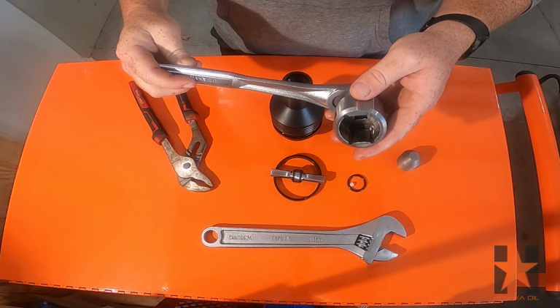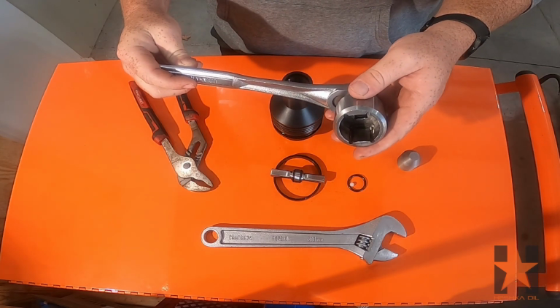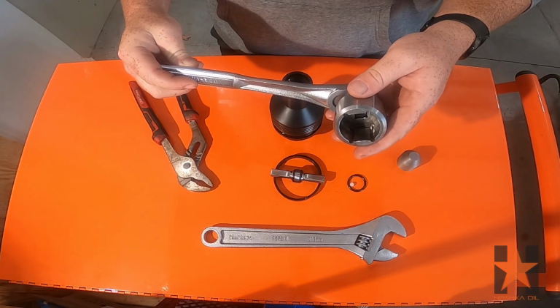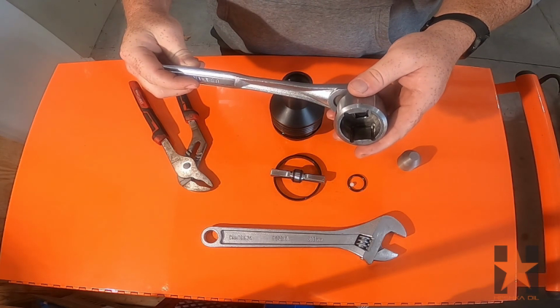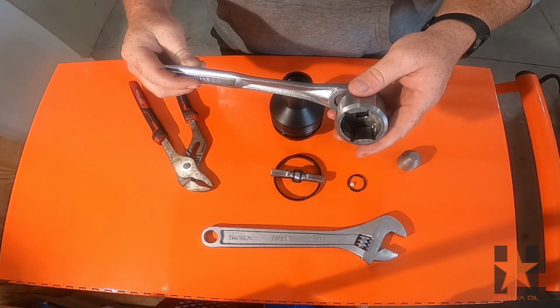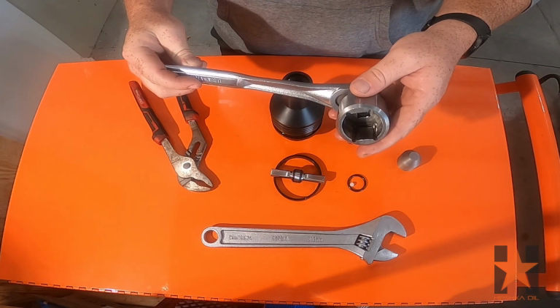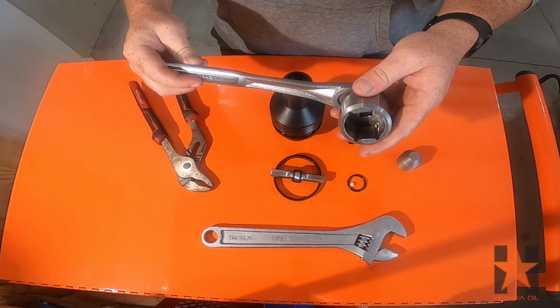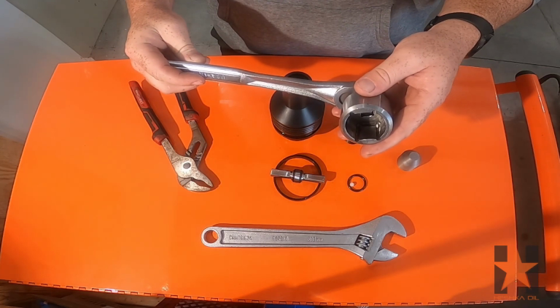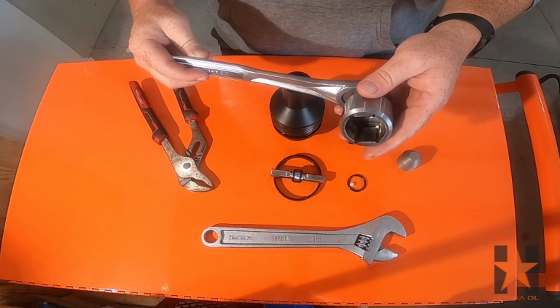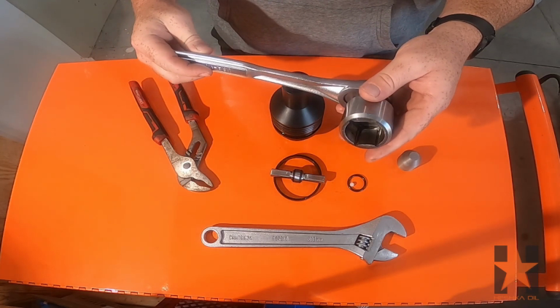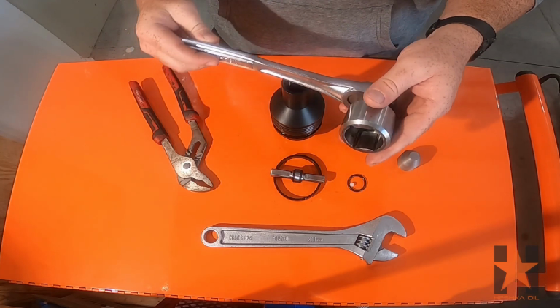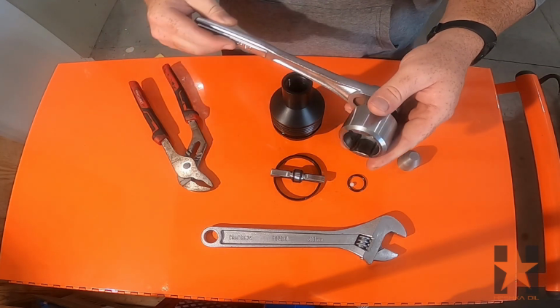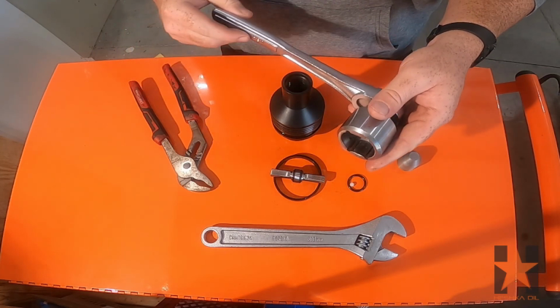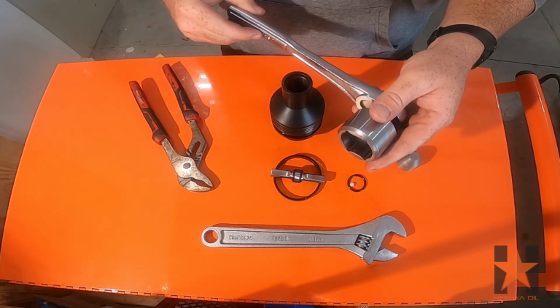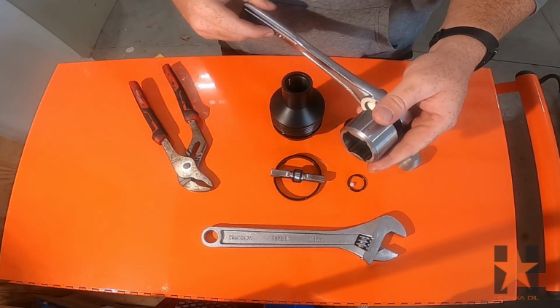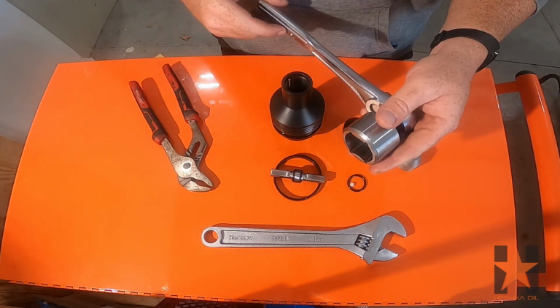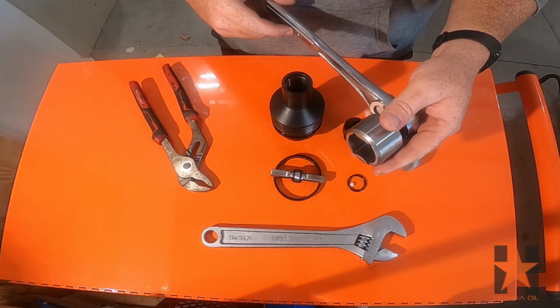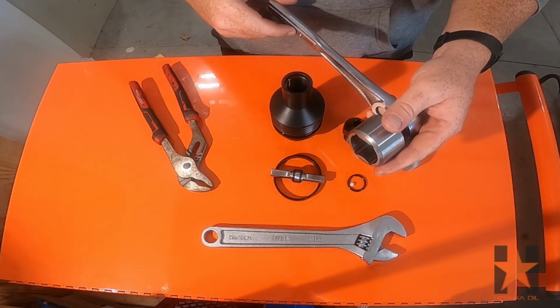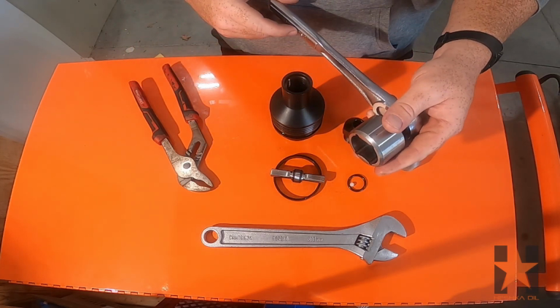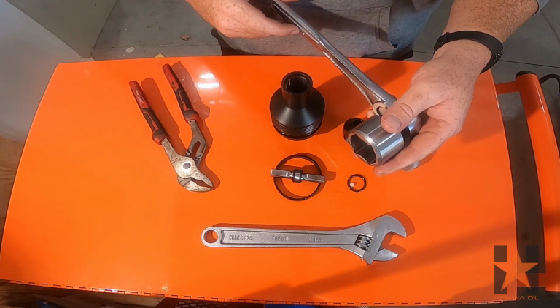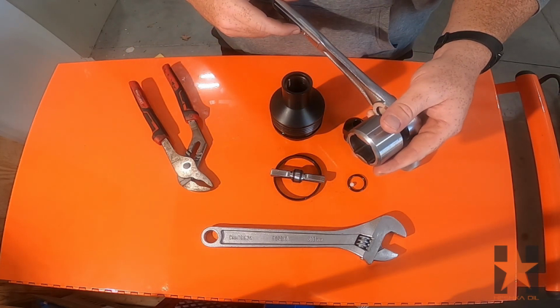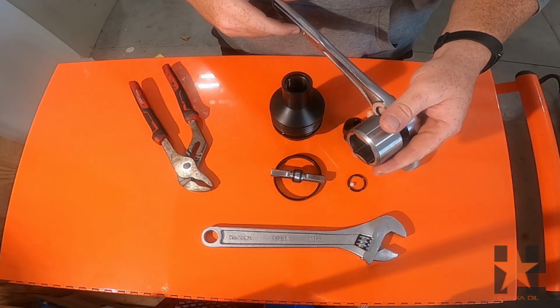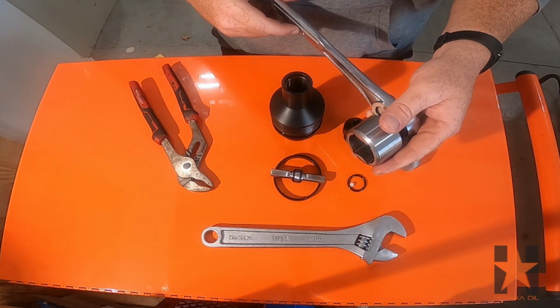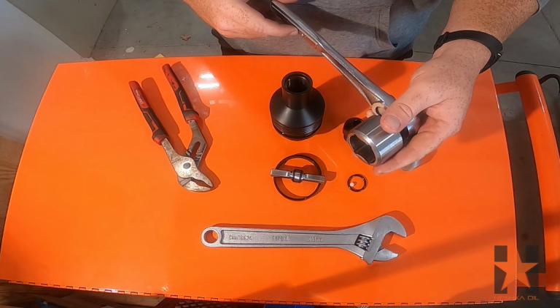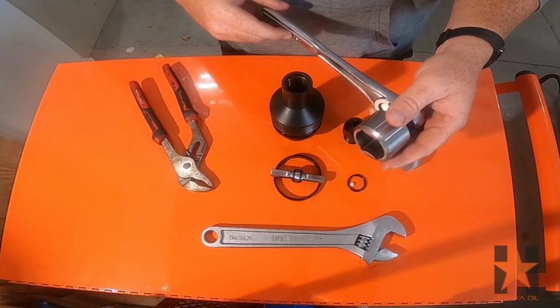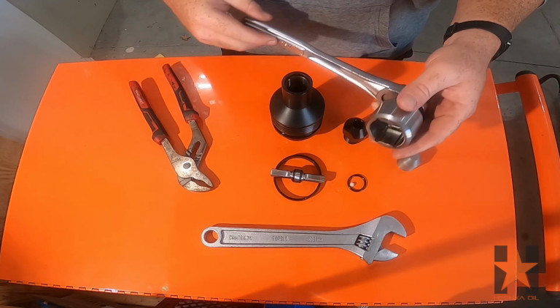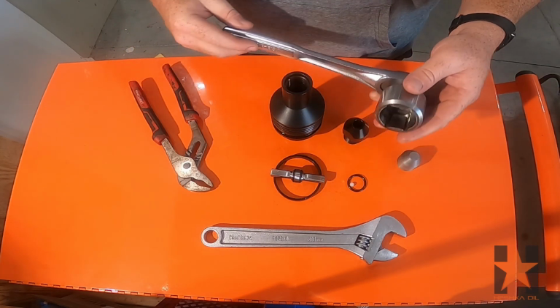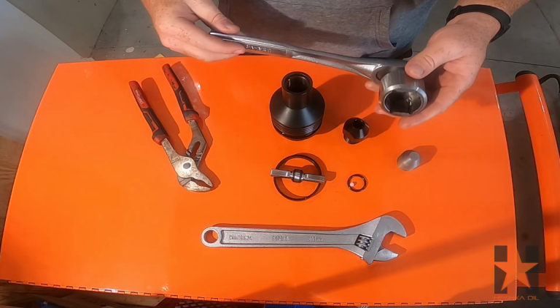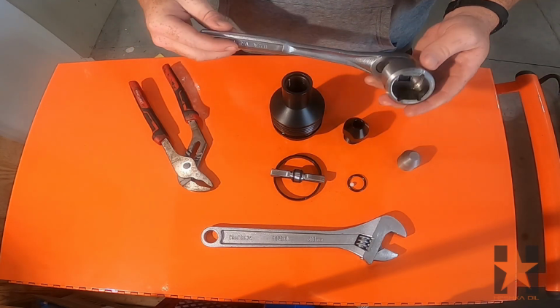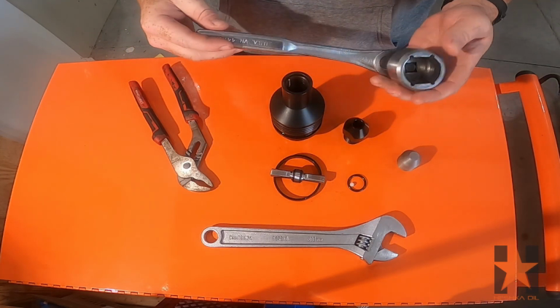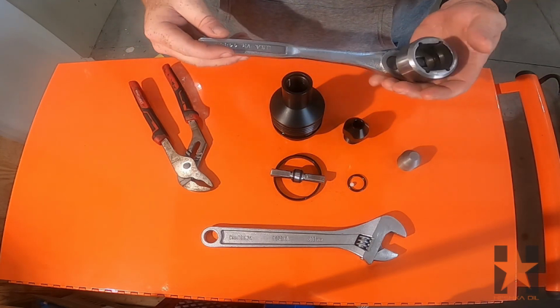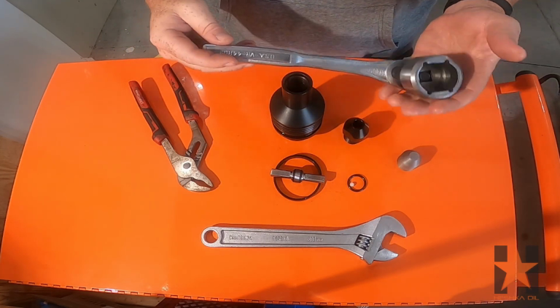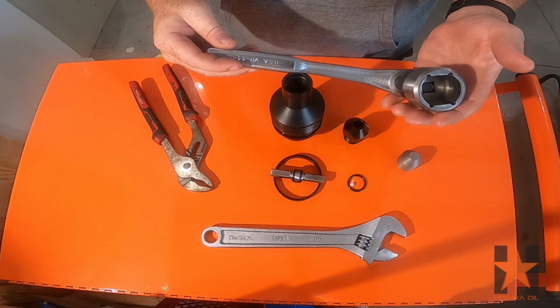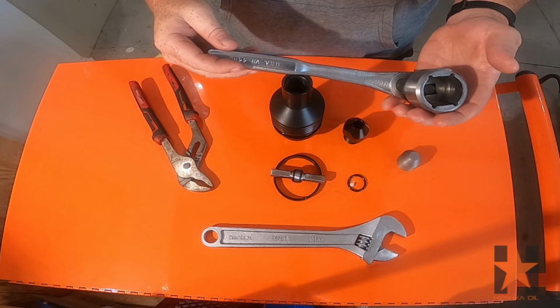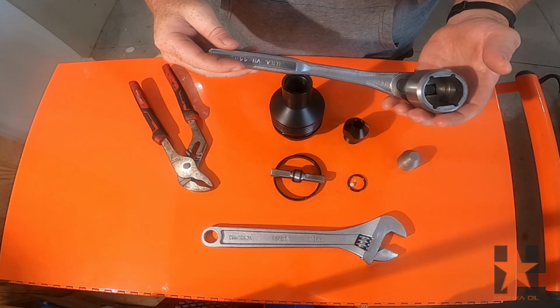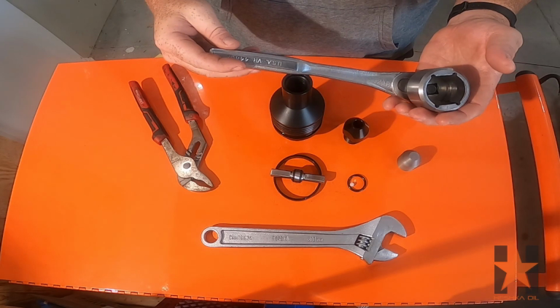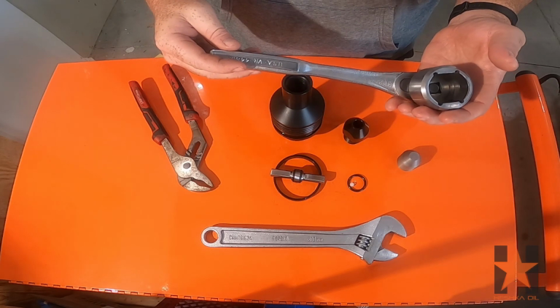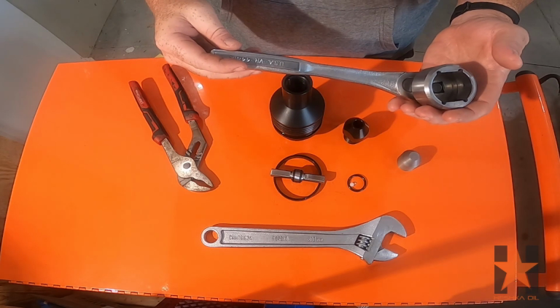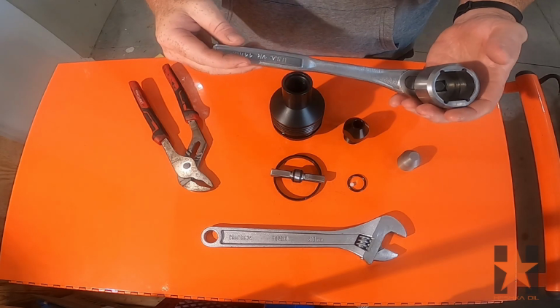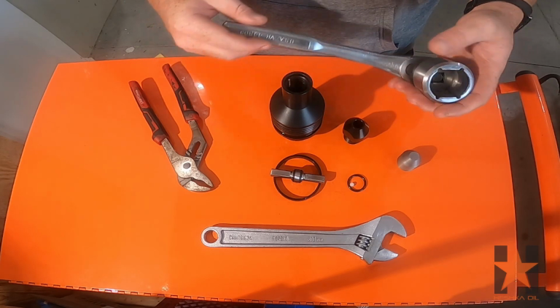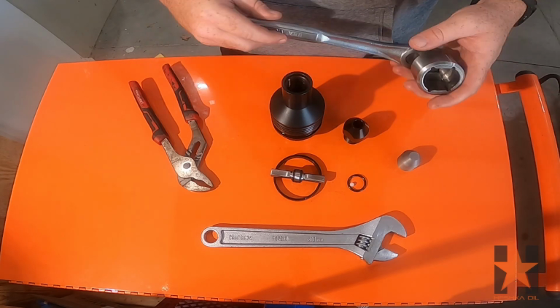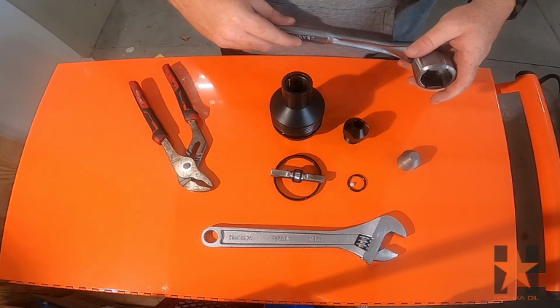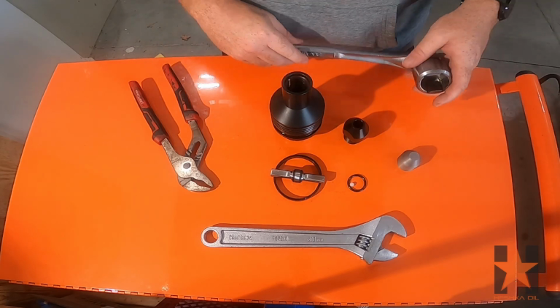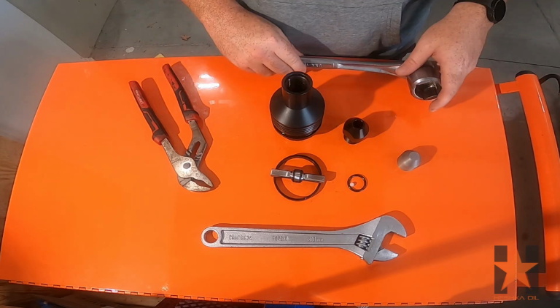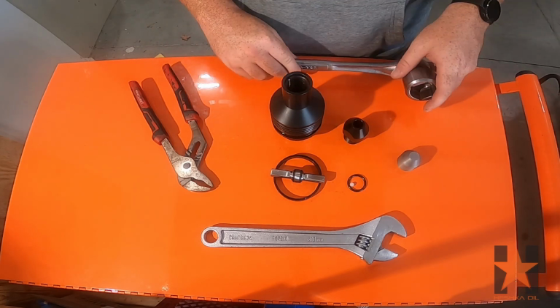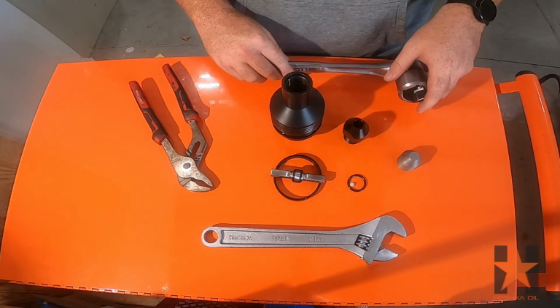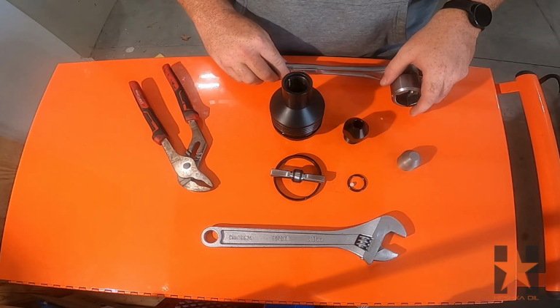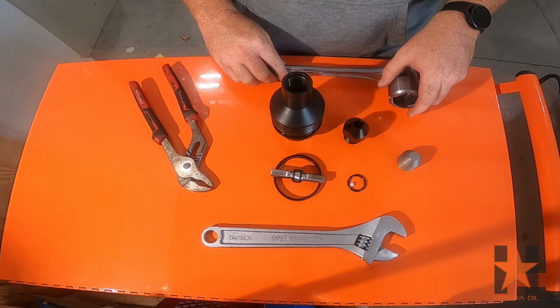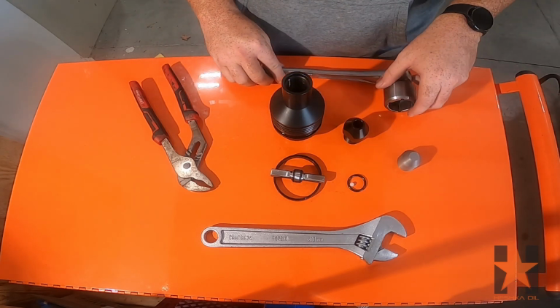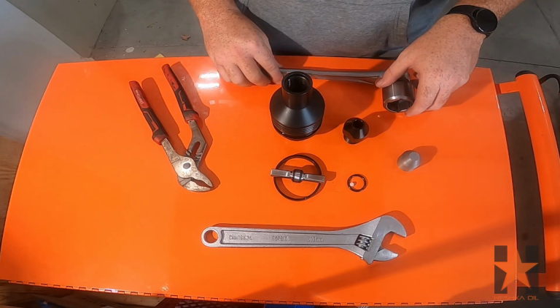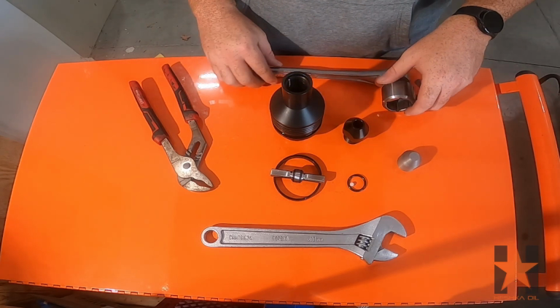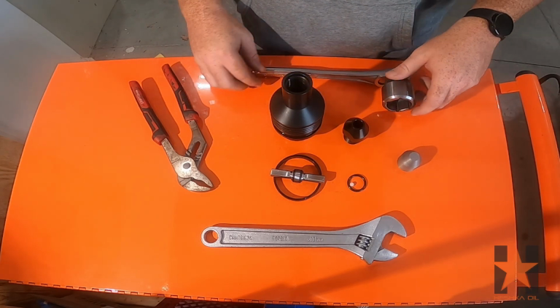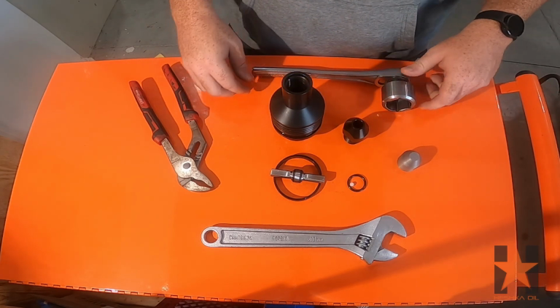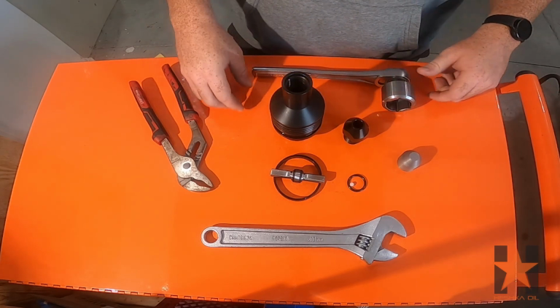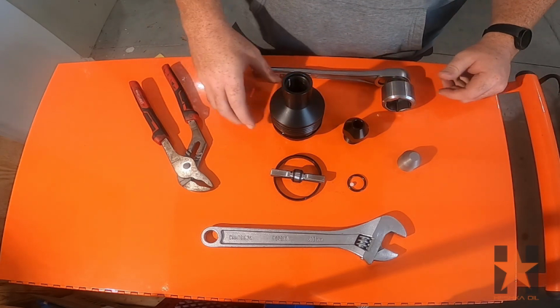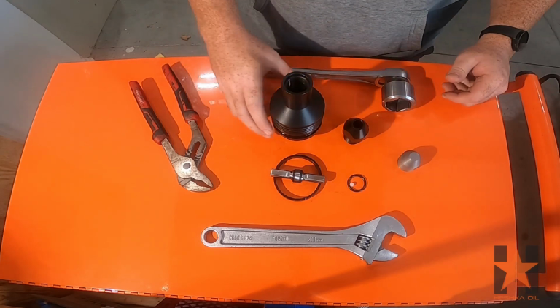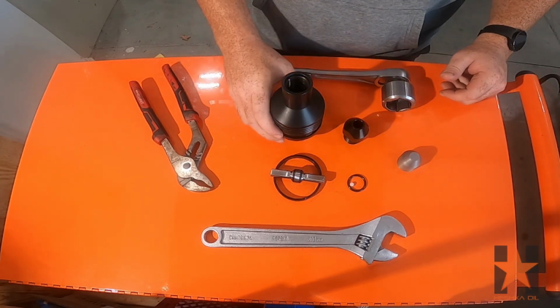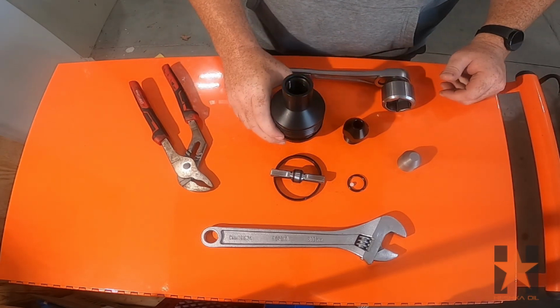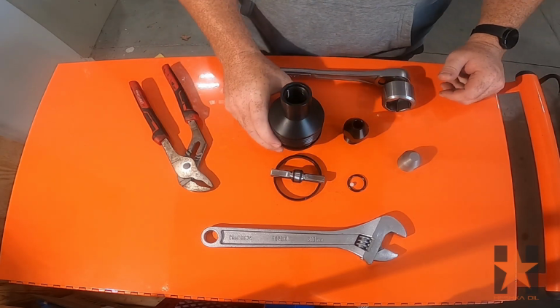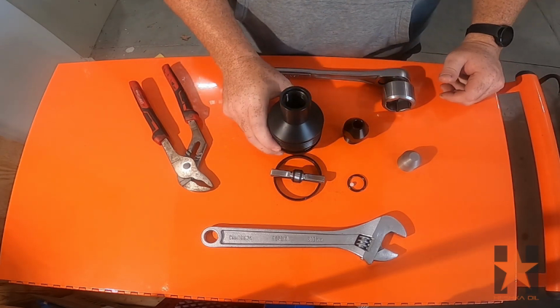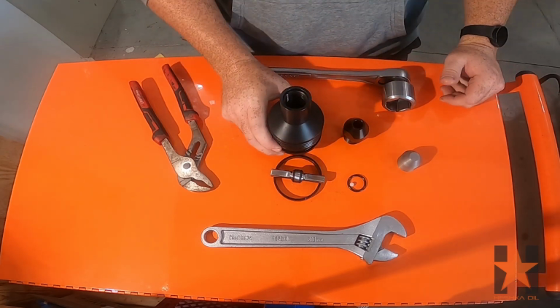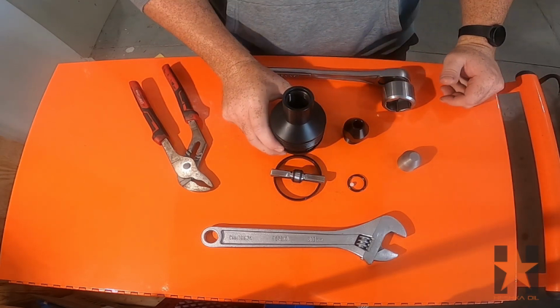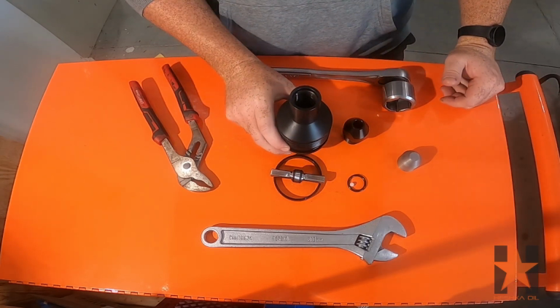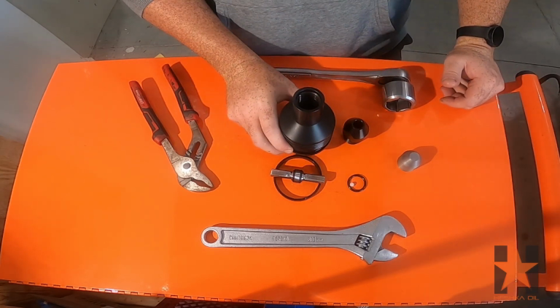The last tool shown here is a retainer nut specific socket, which we use opposed to the adjustable wrench.